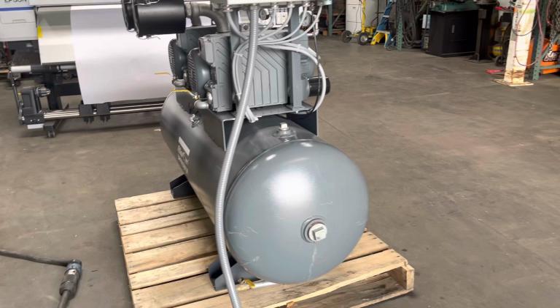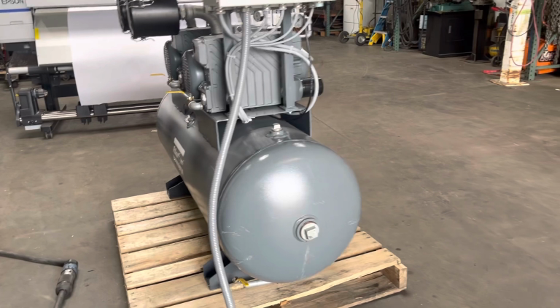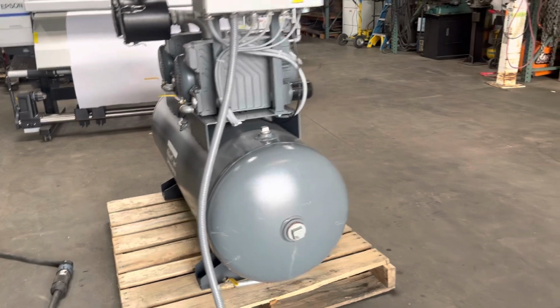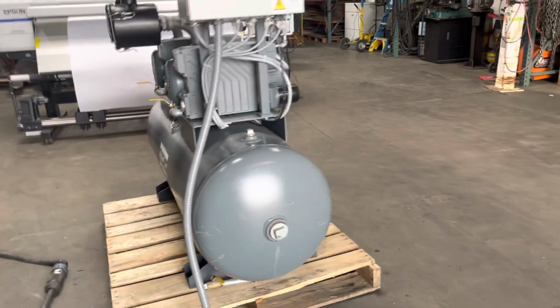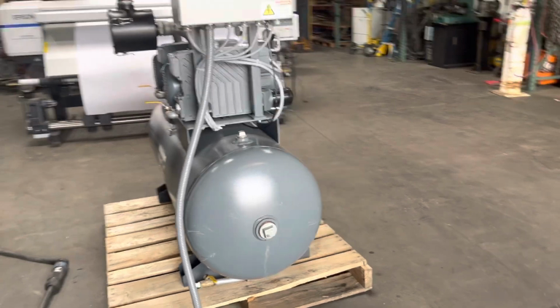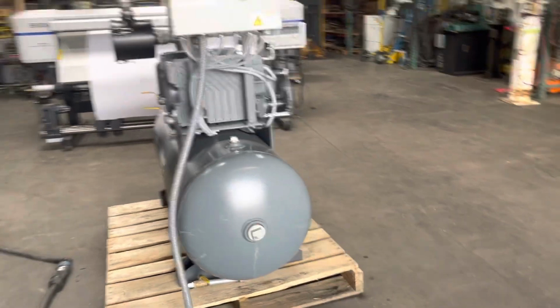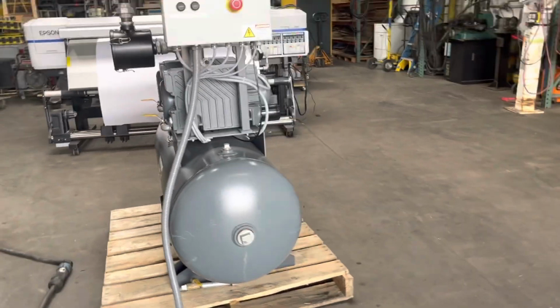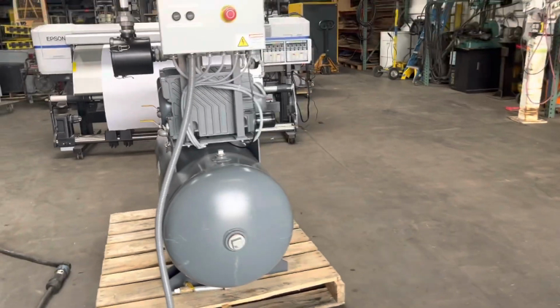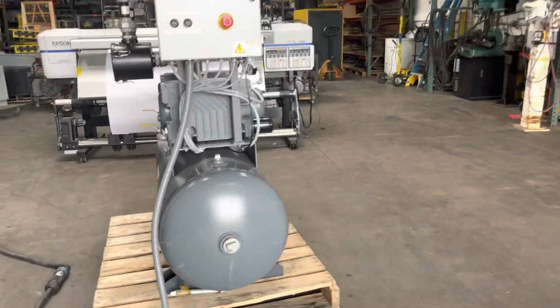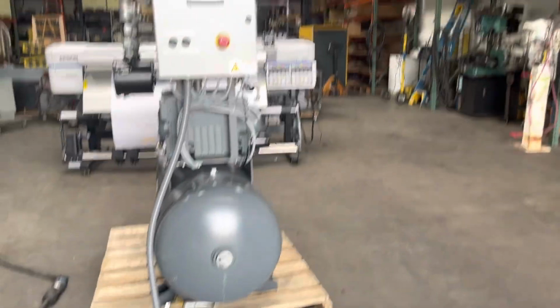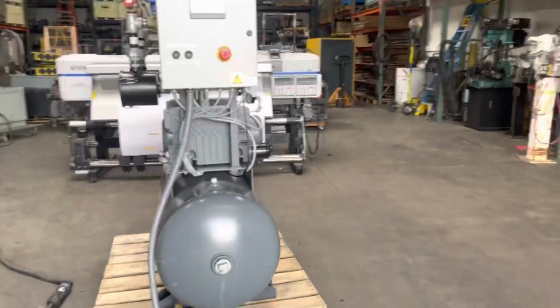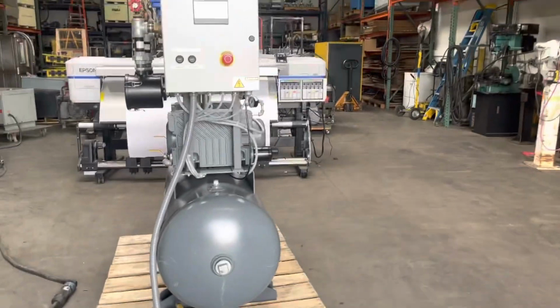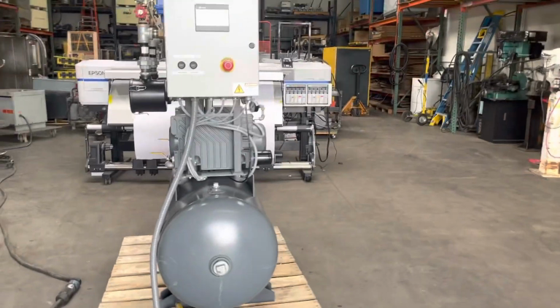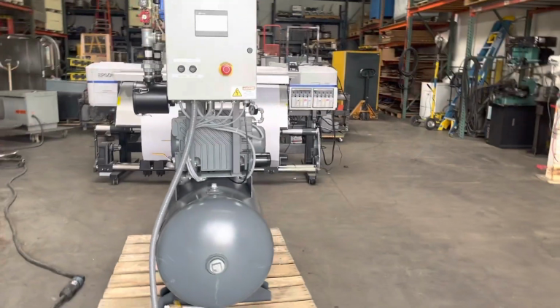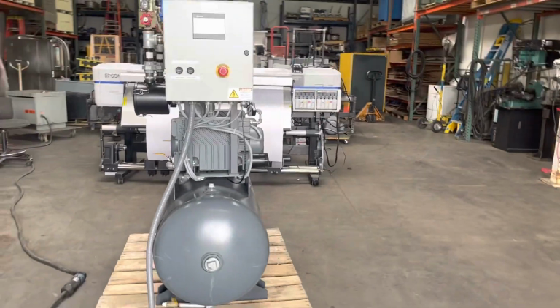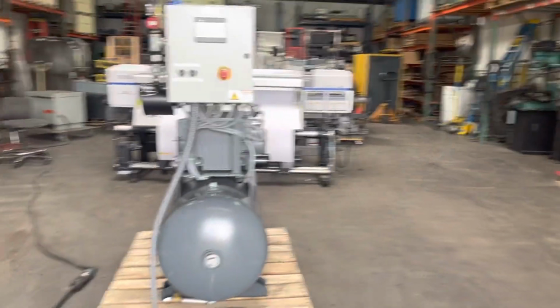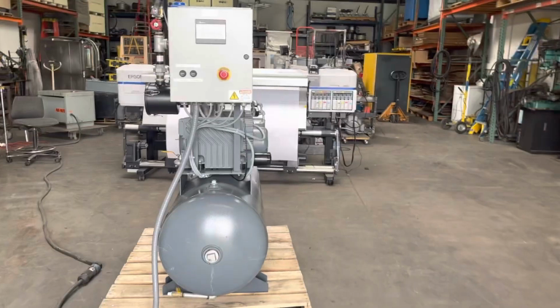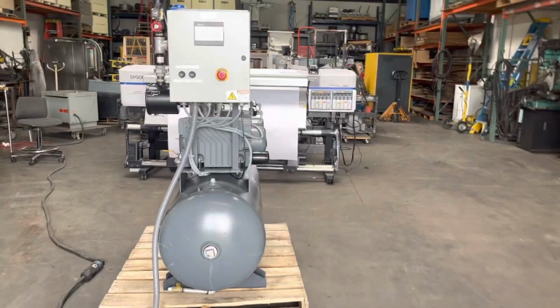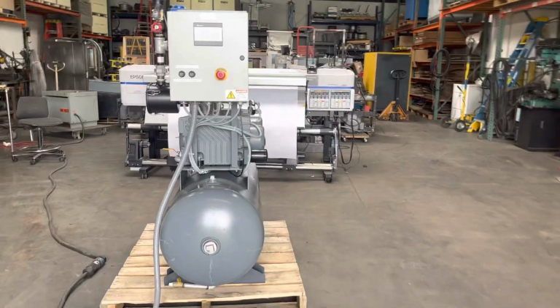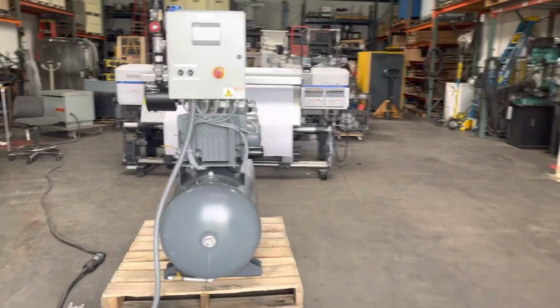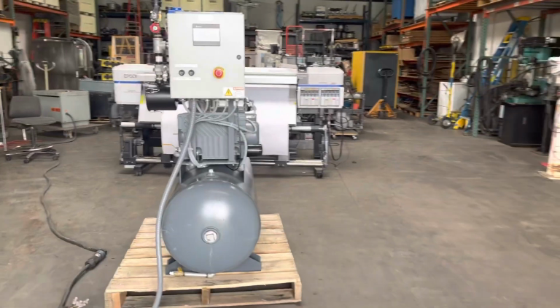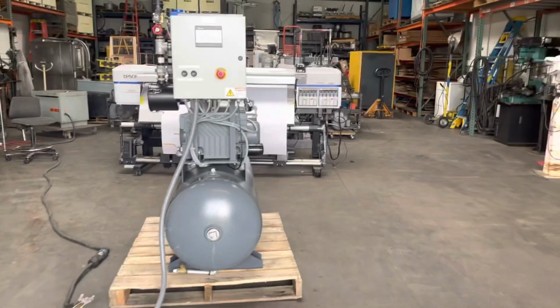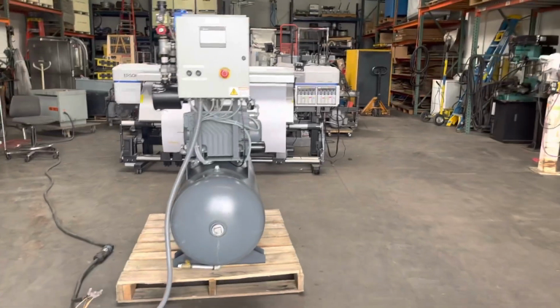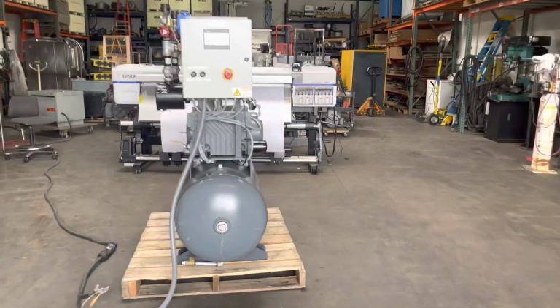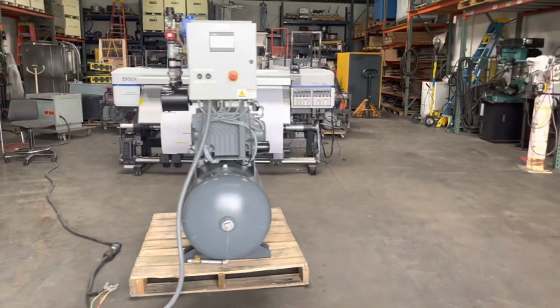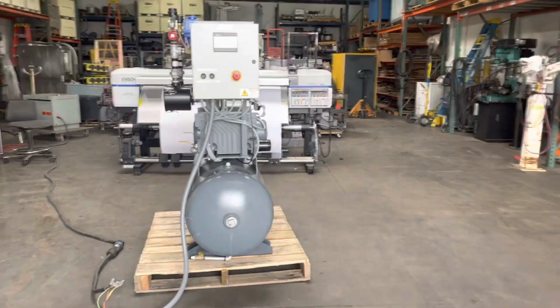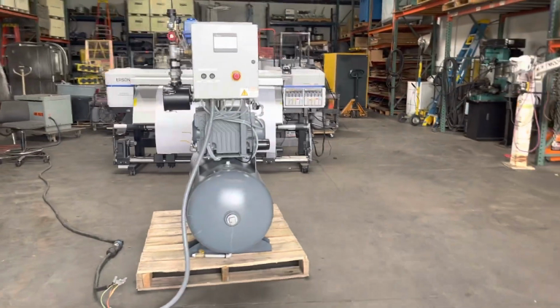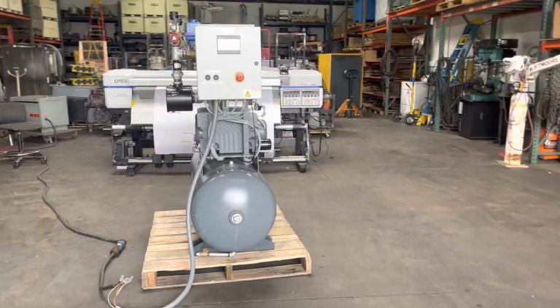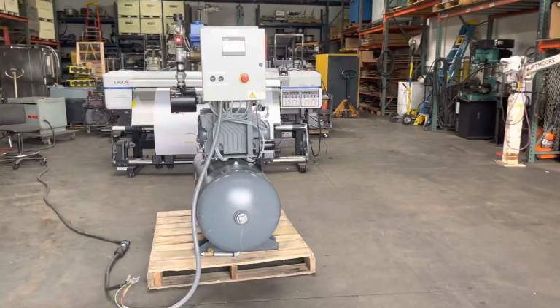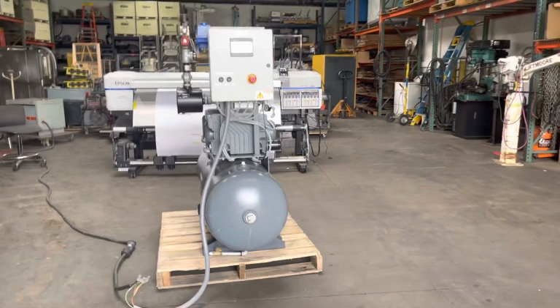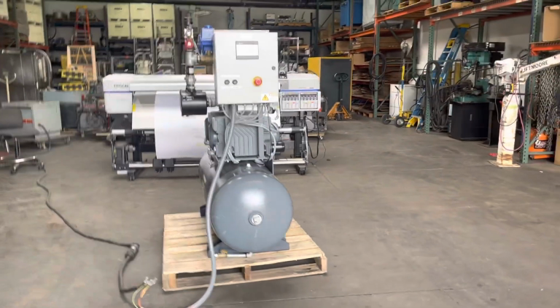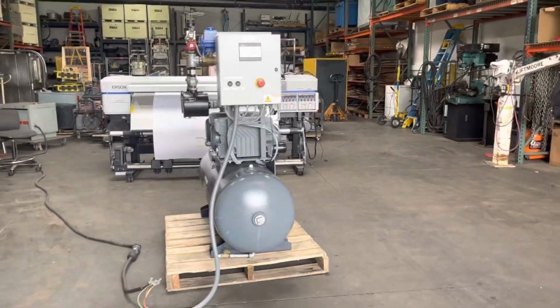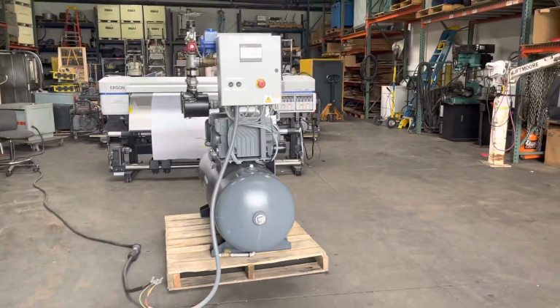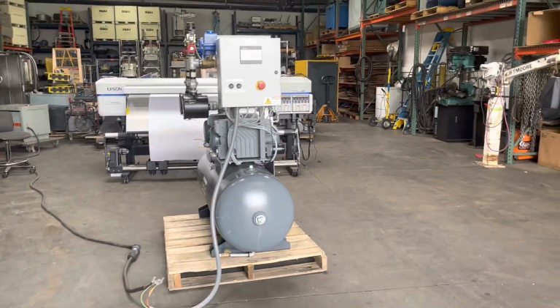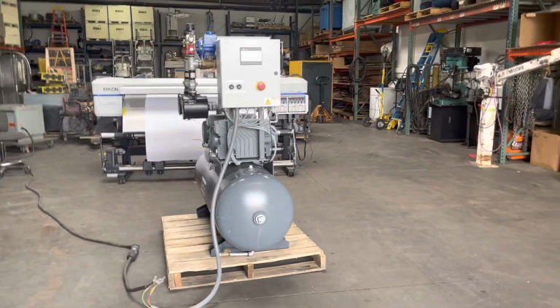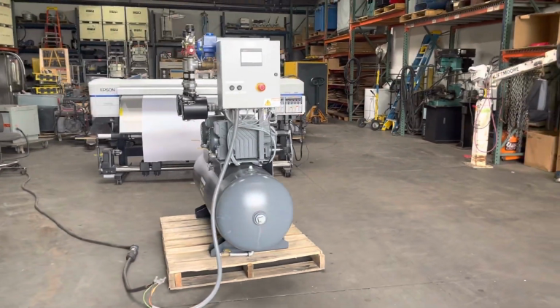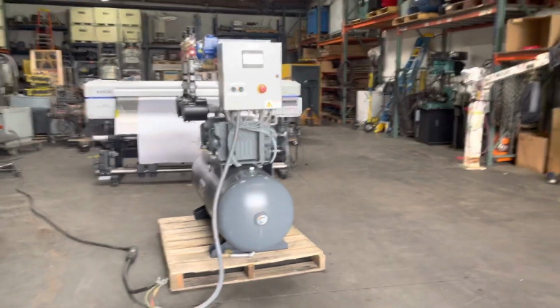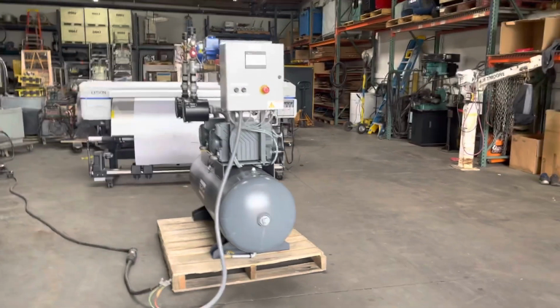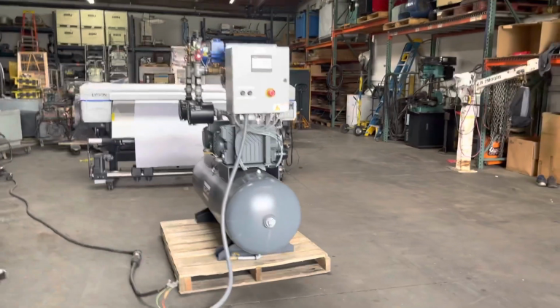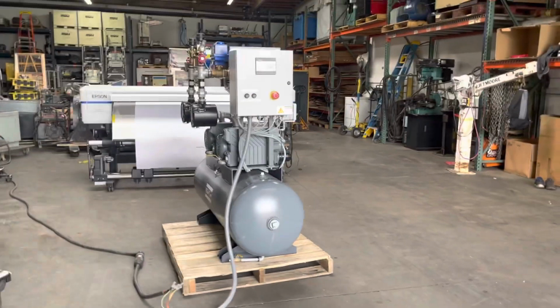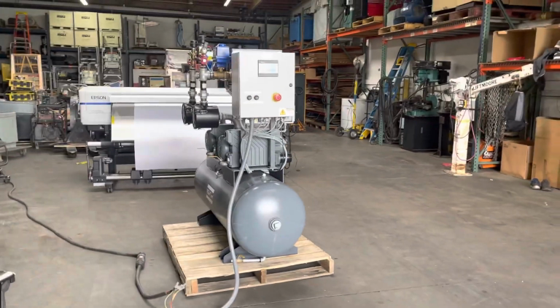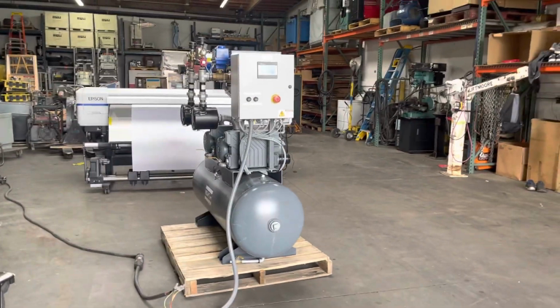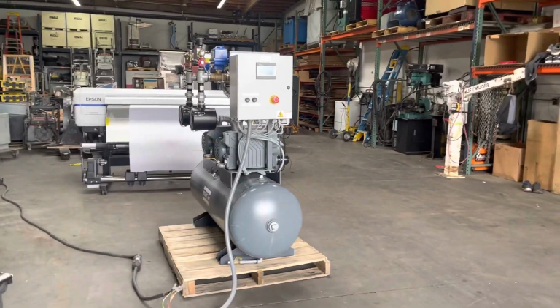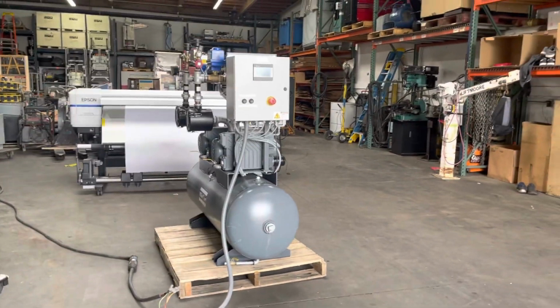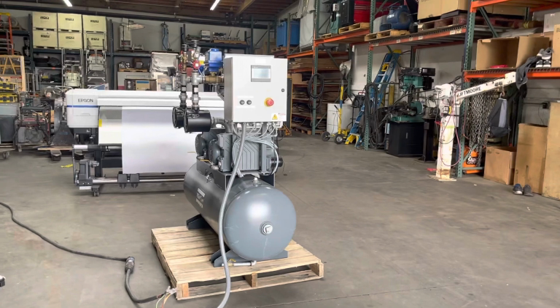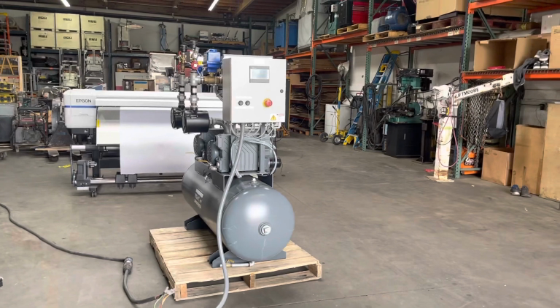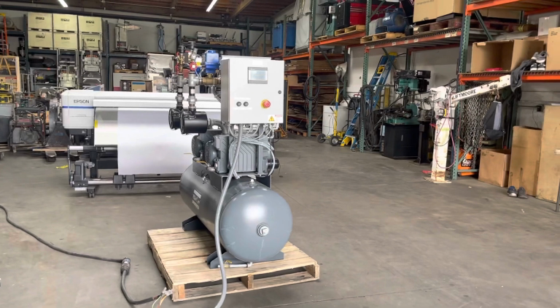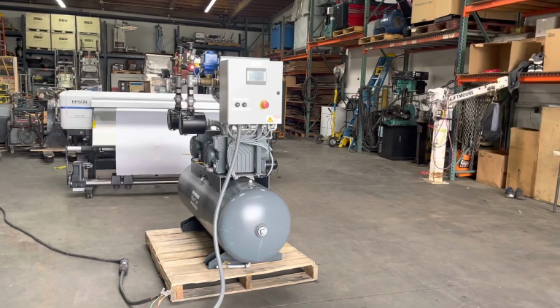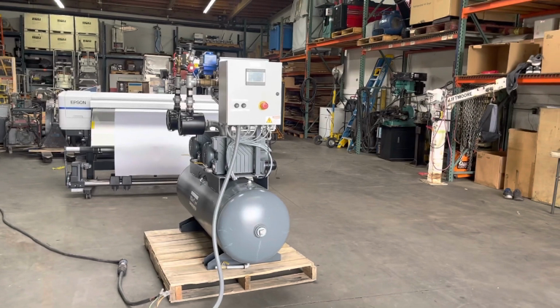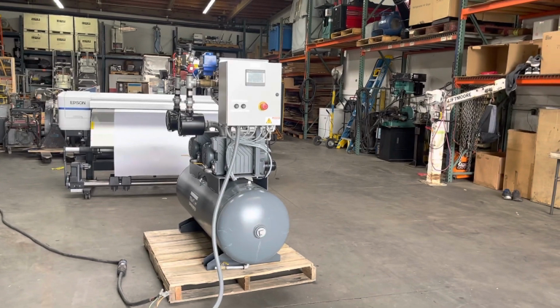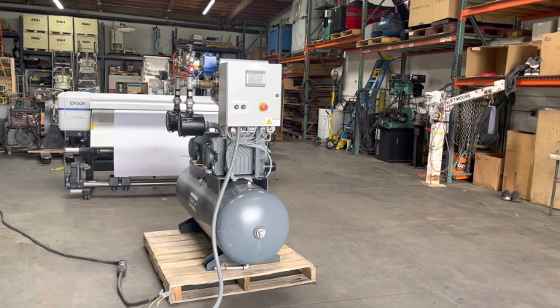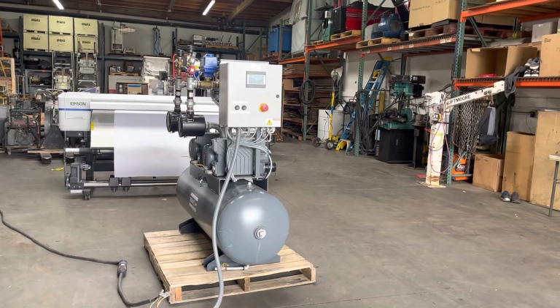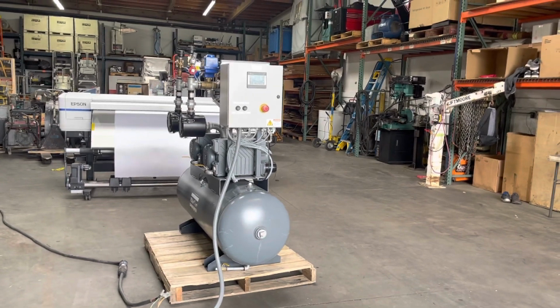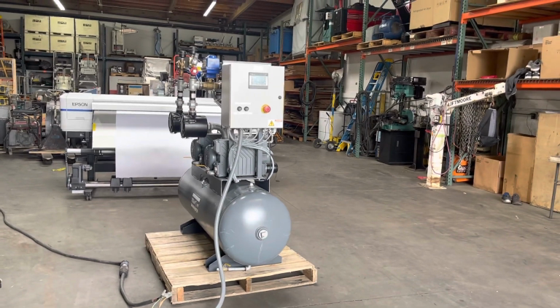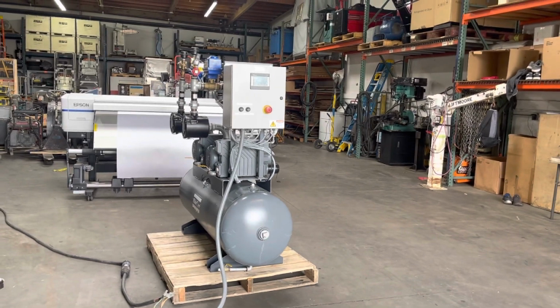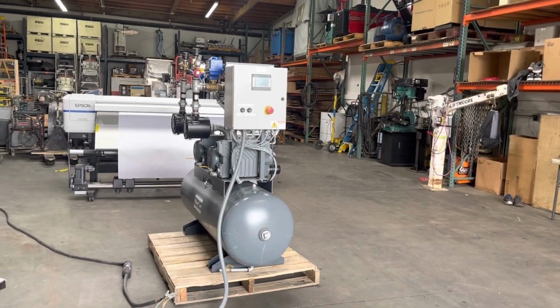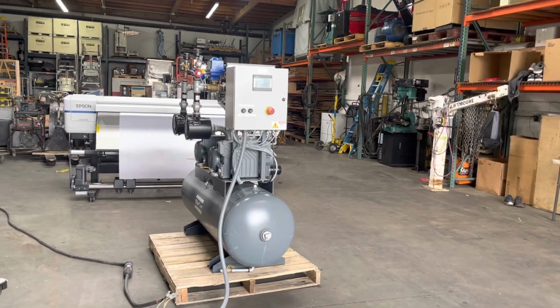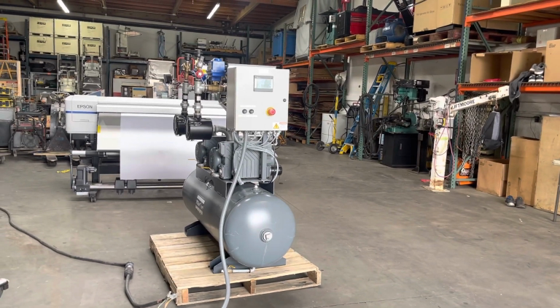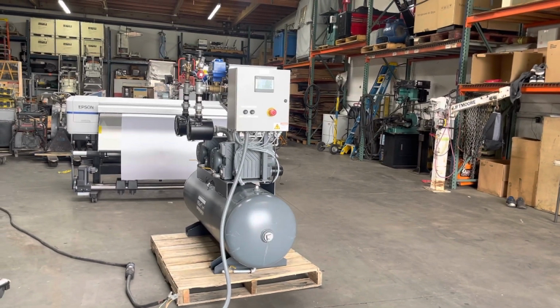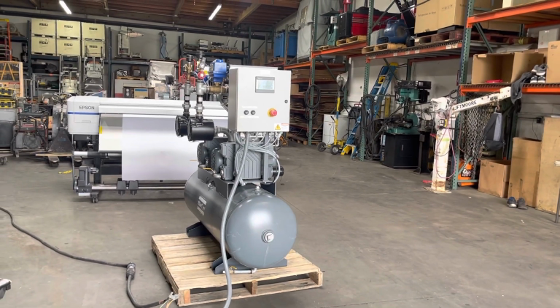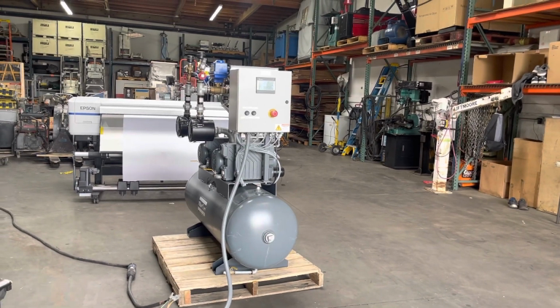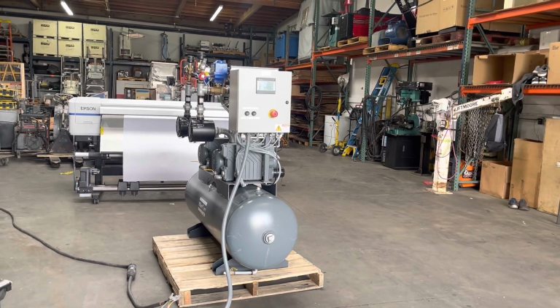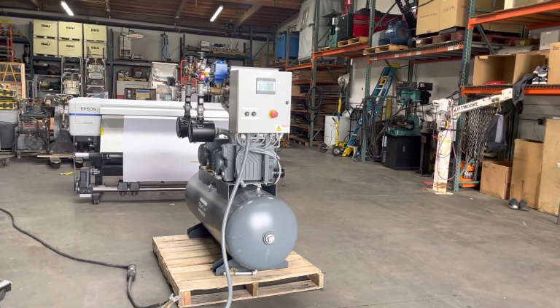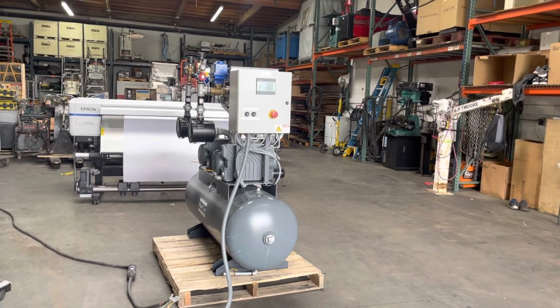That is the Atlas Copco dual vacuum pump unit with an 80-gallon tank.